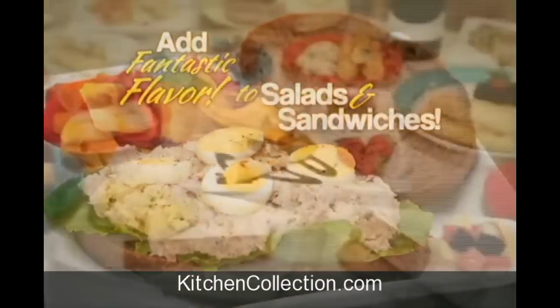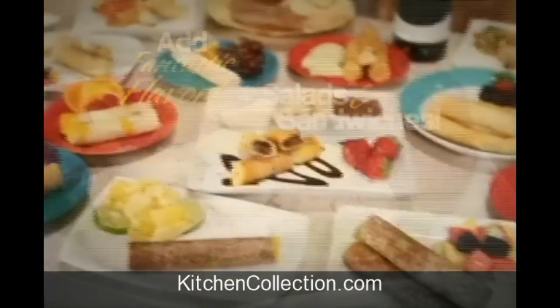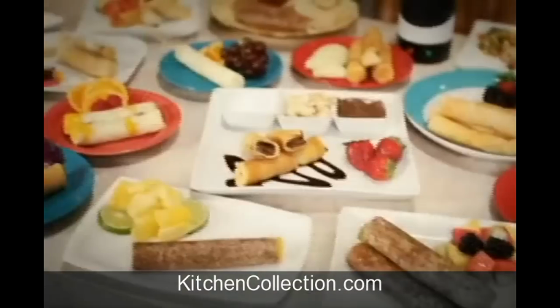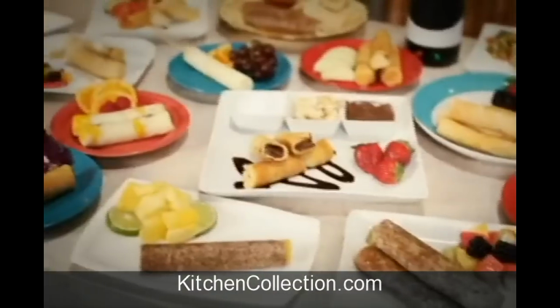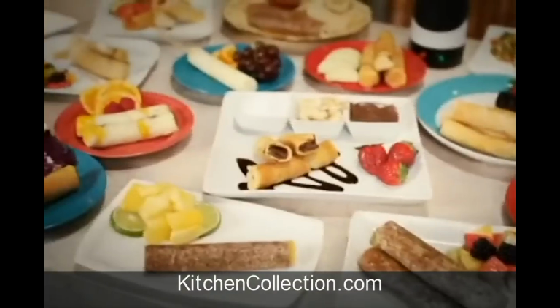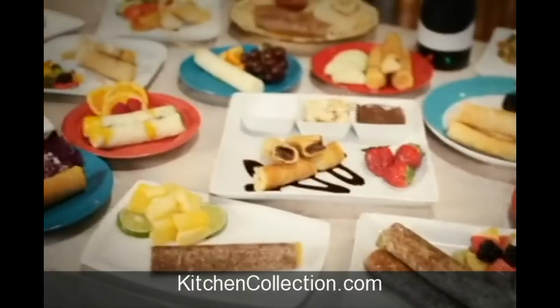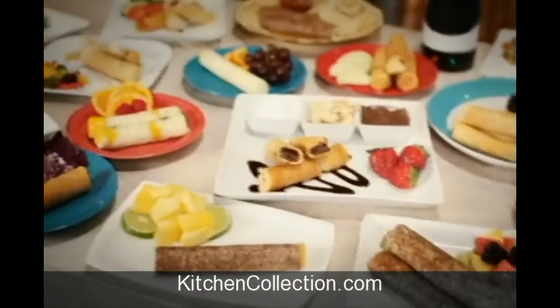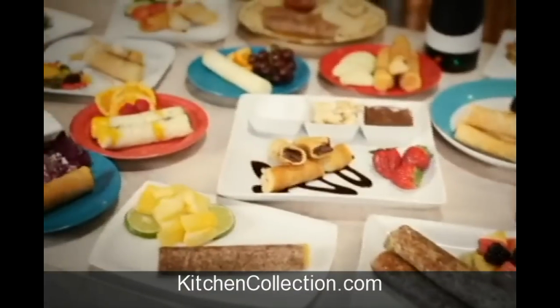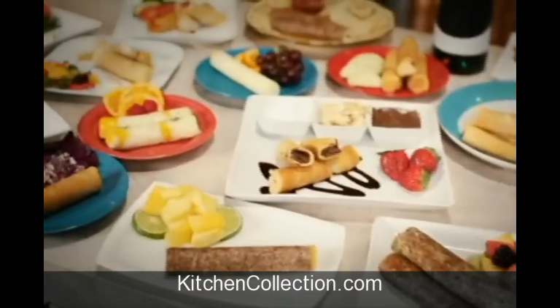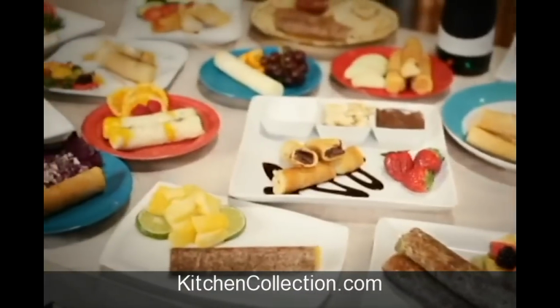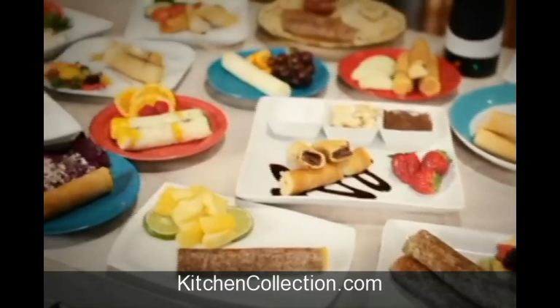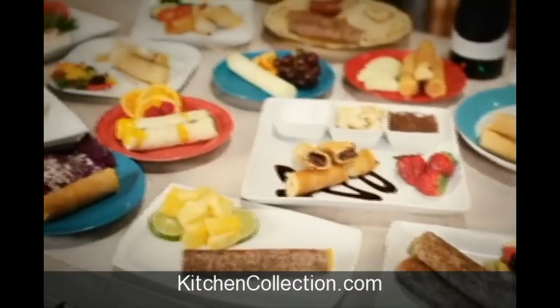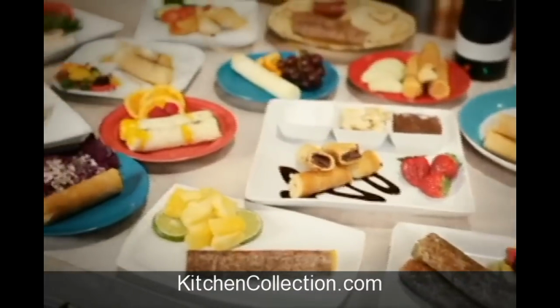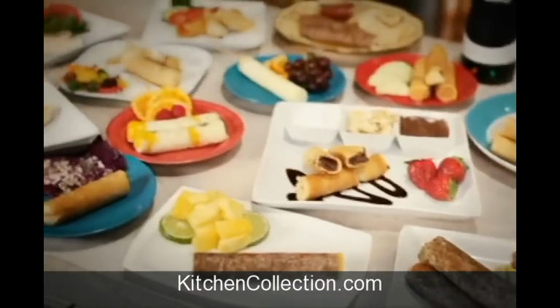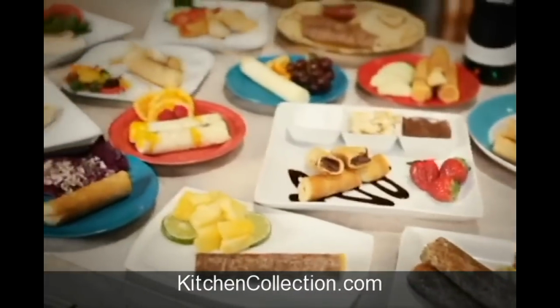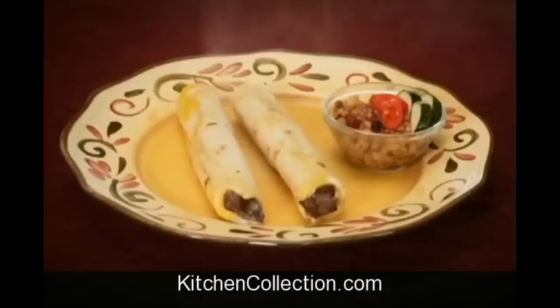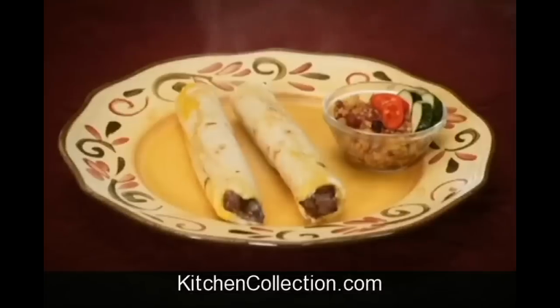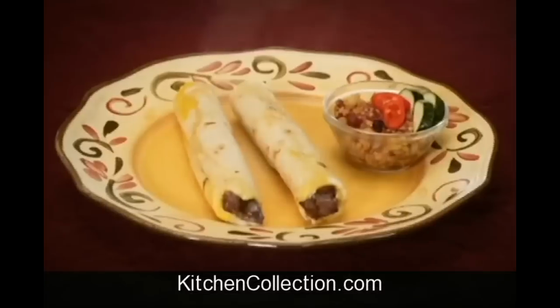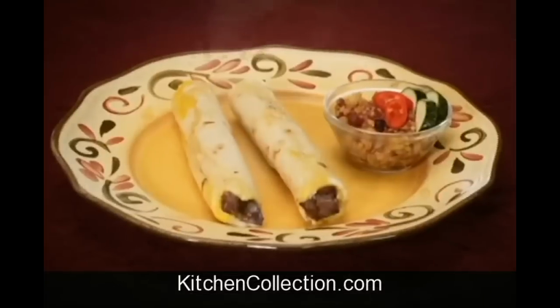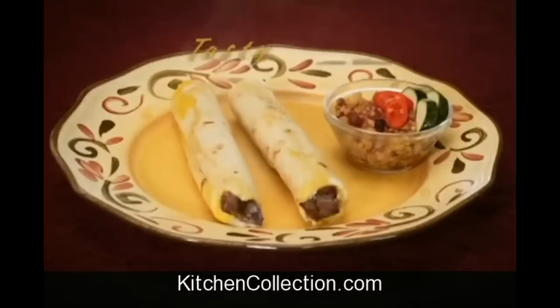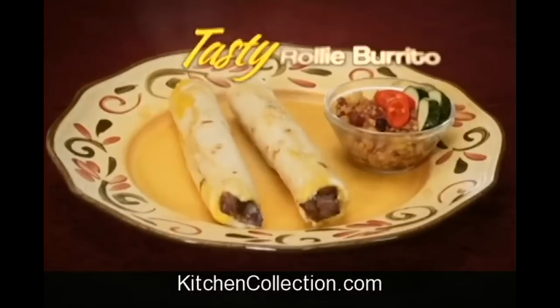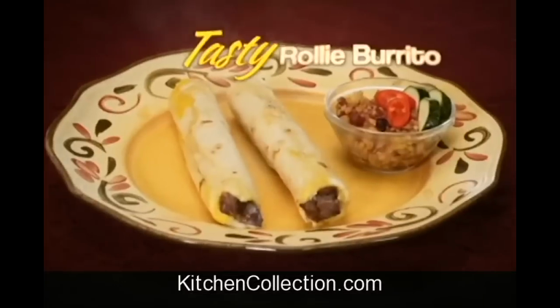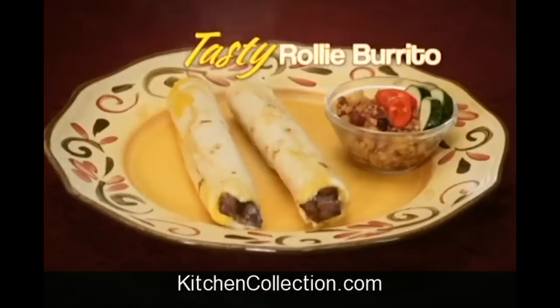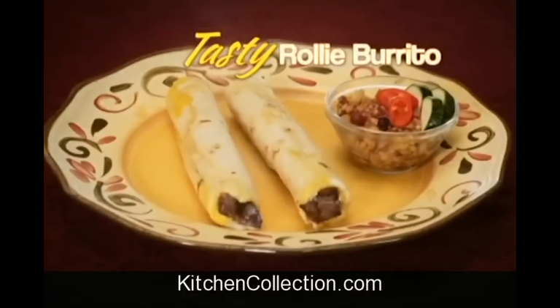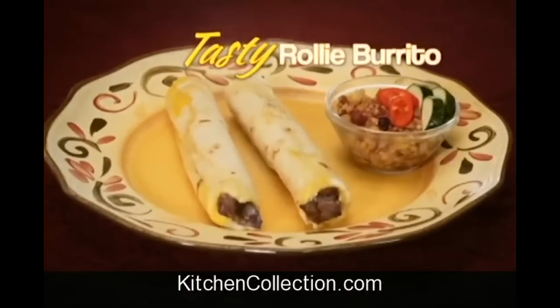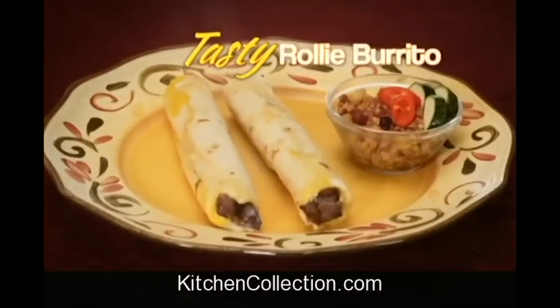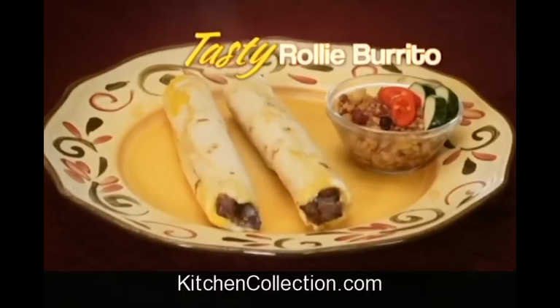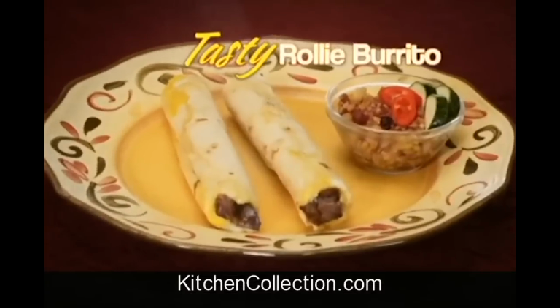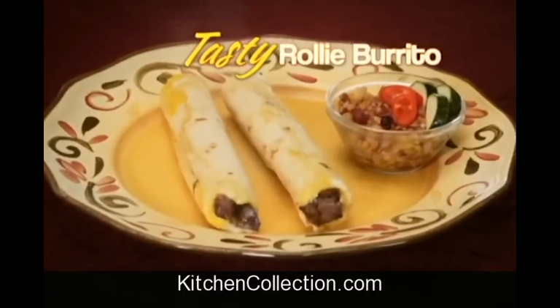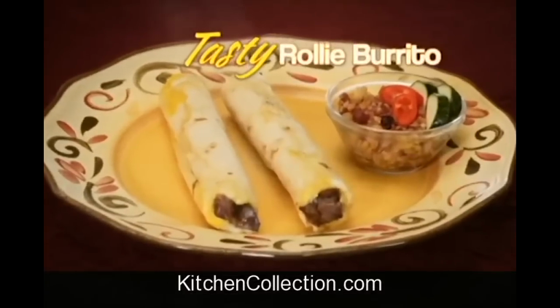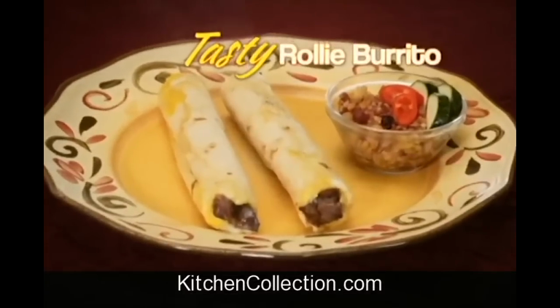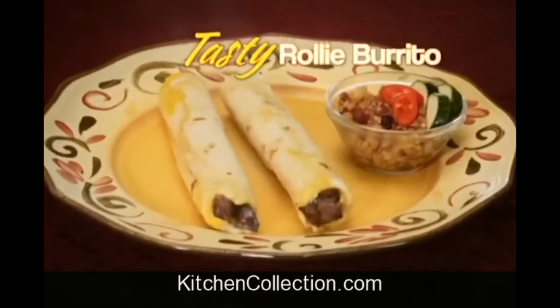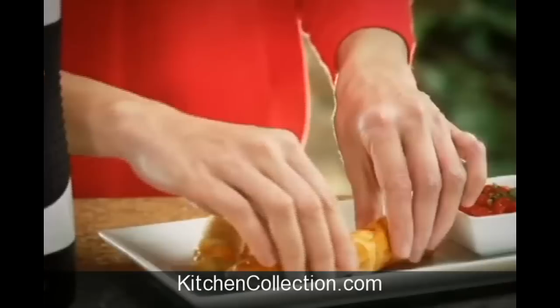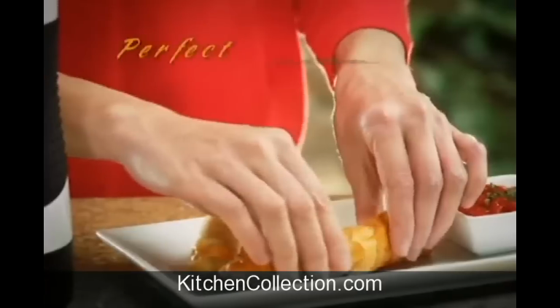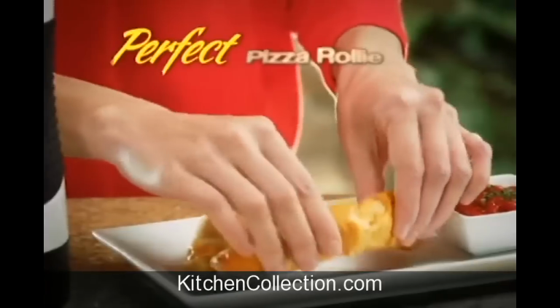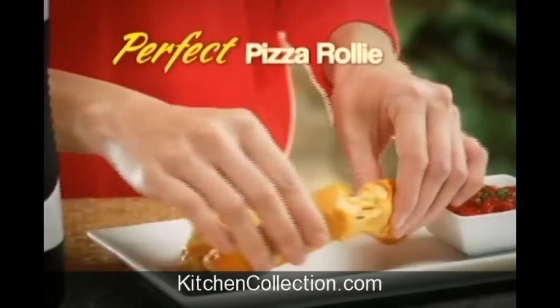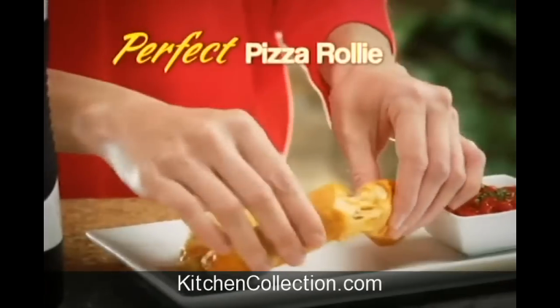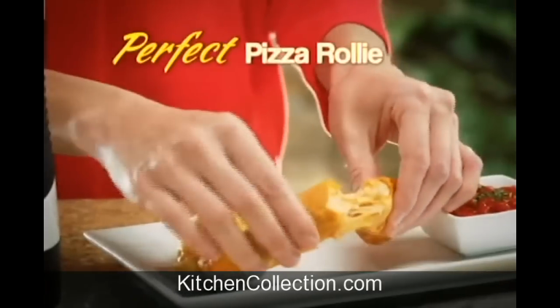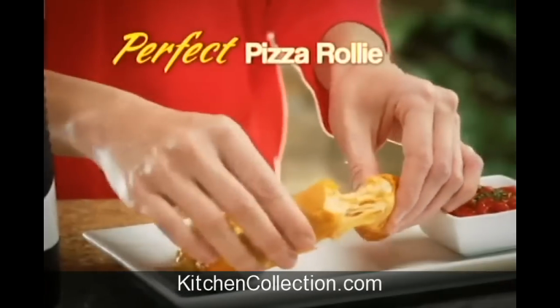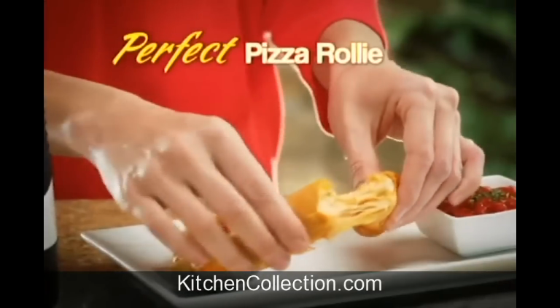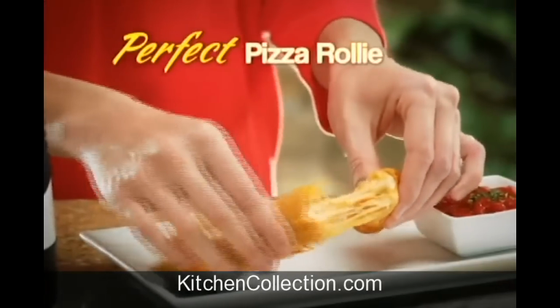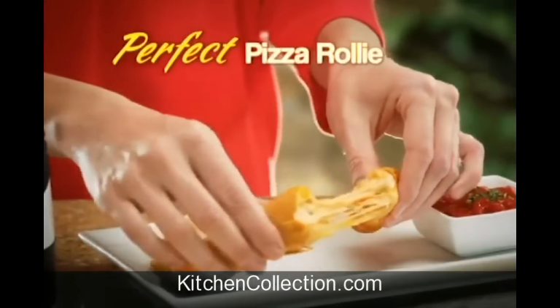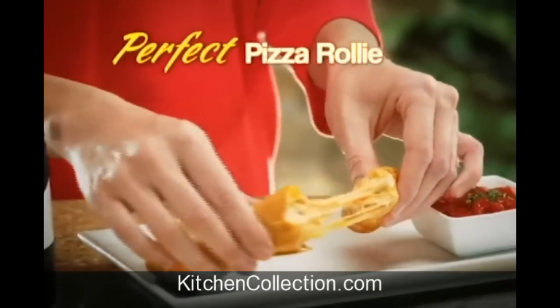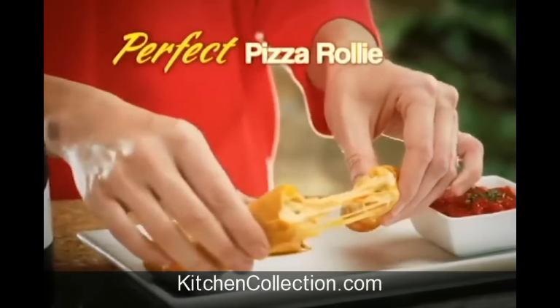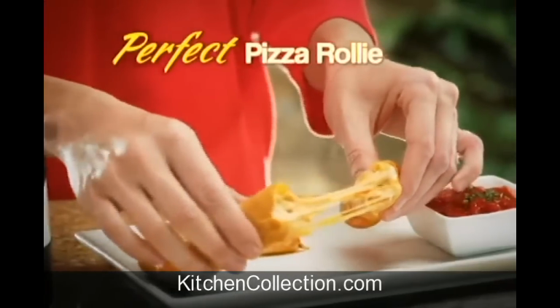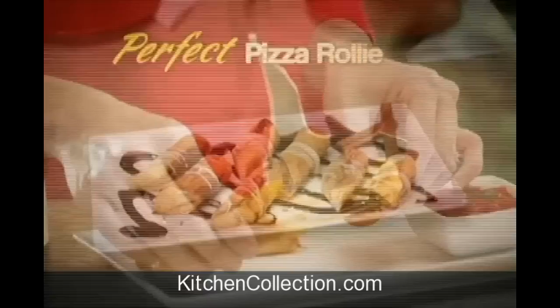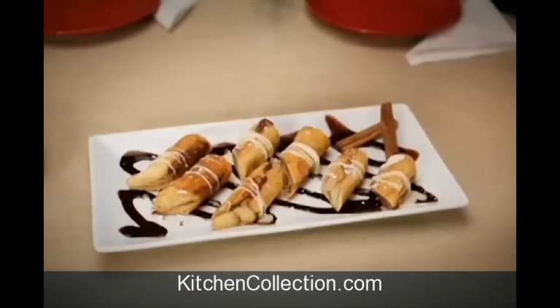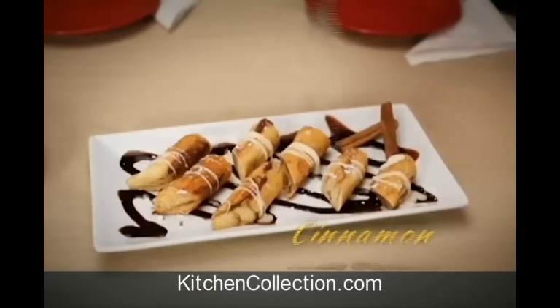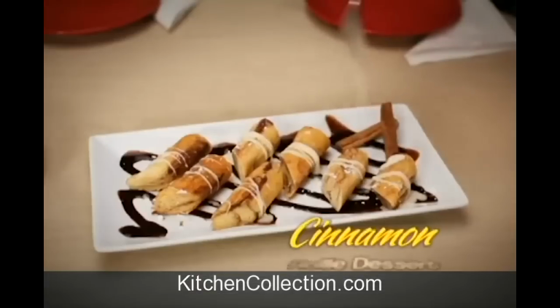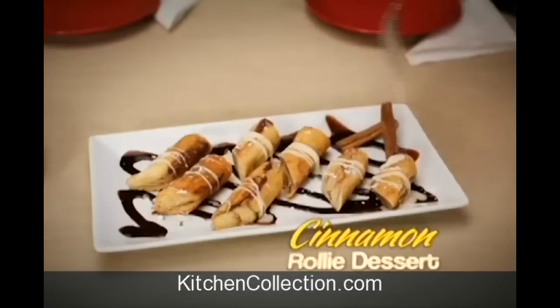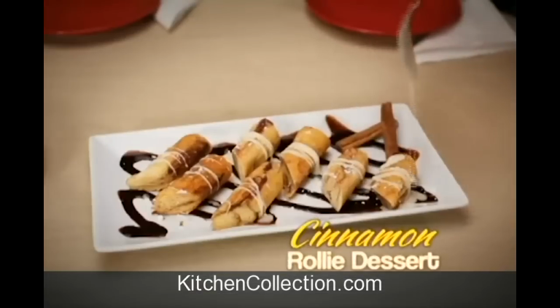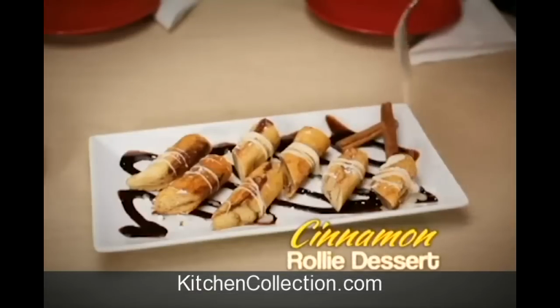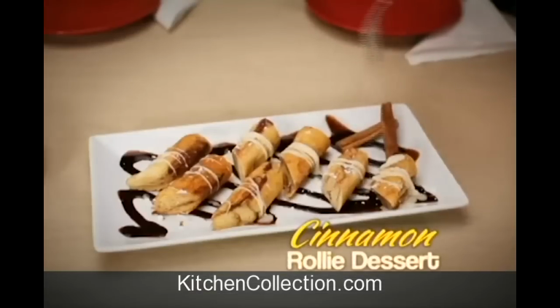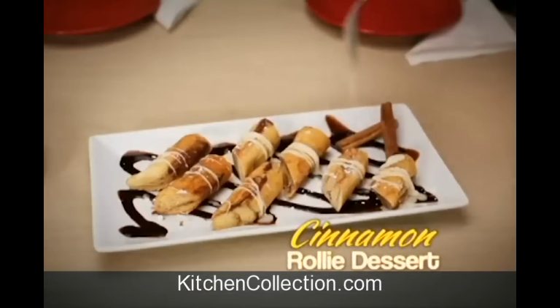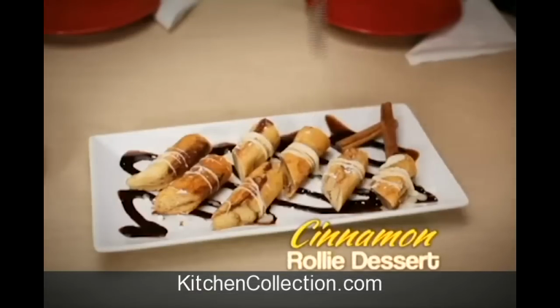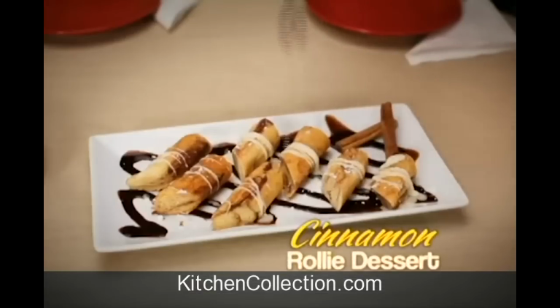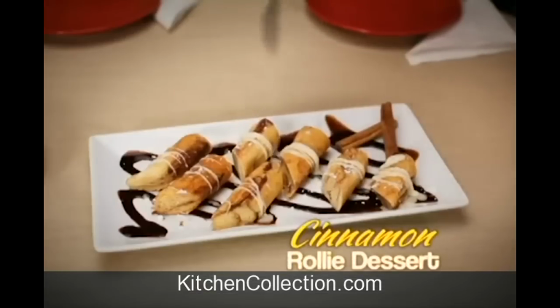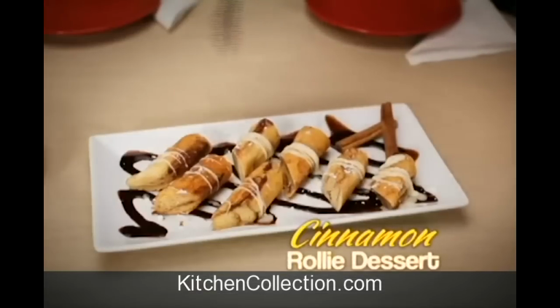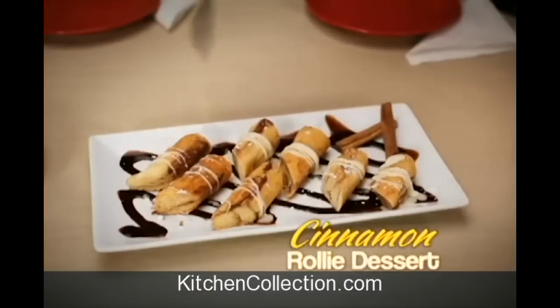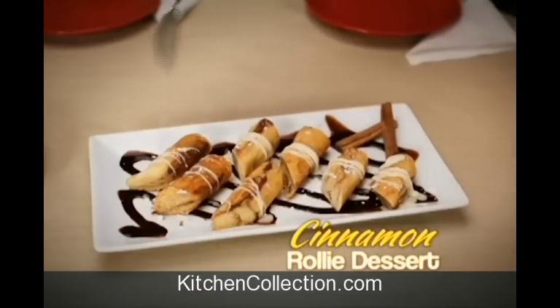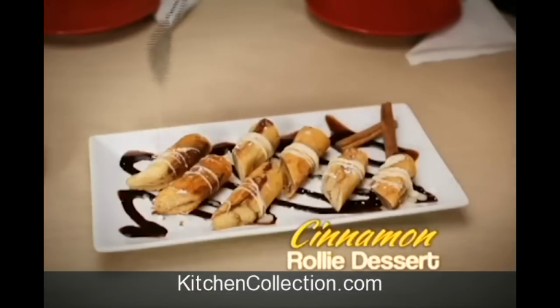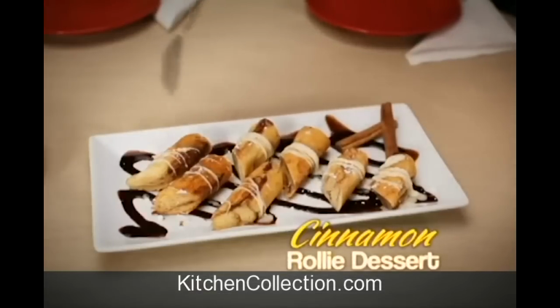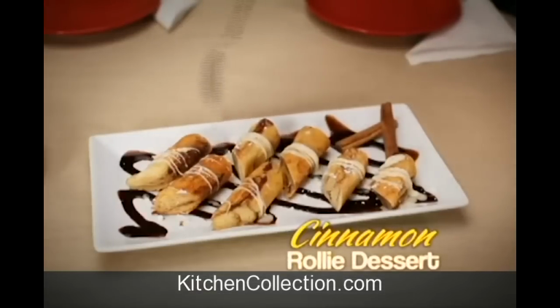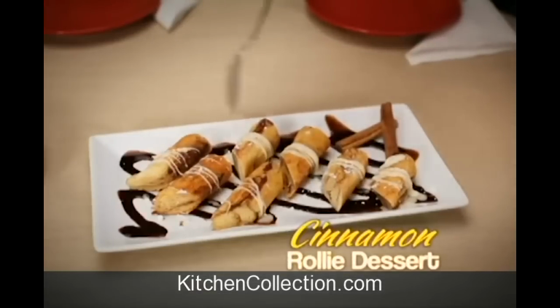And eggs are just the beginning. Make a tasty Rolly Burrito, a perfect pizza Rolly, or a cinnamon Rolly for a delectable dessert.